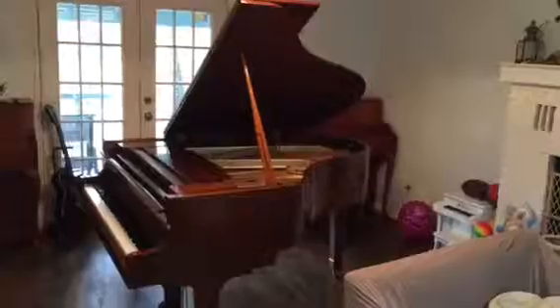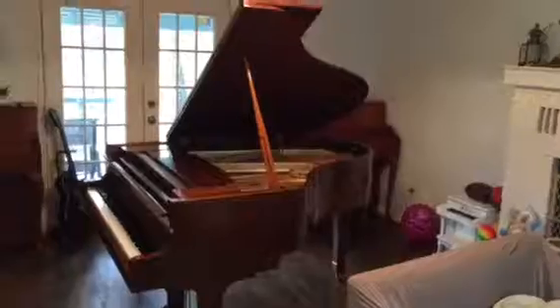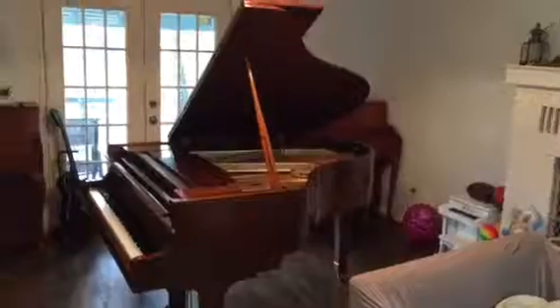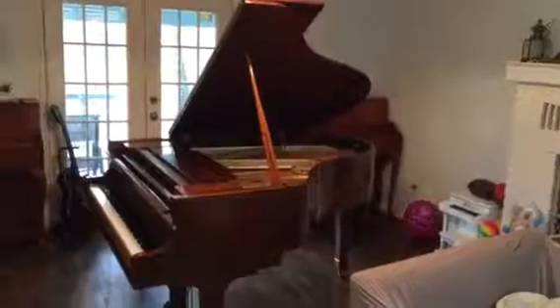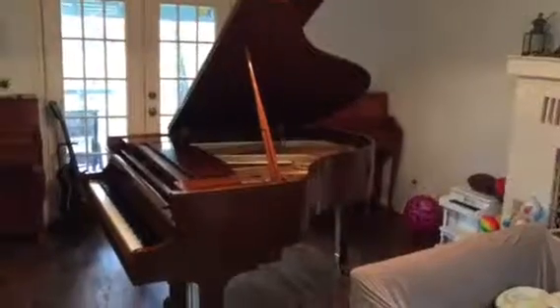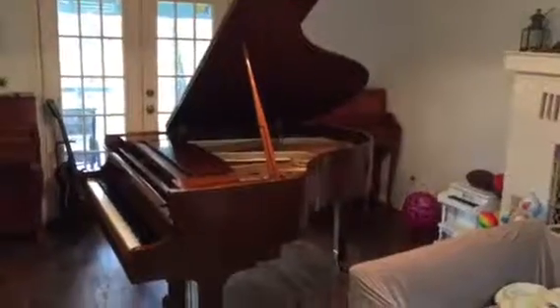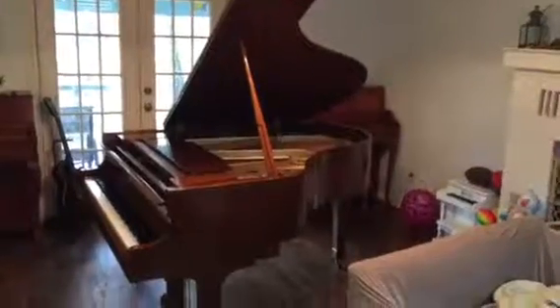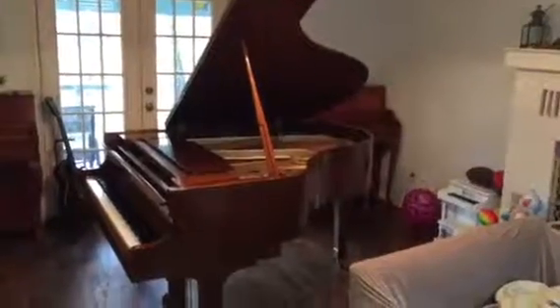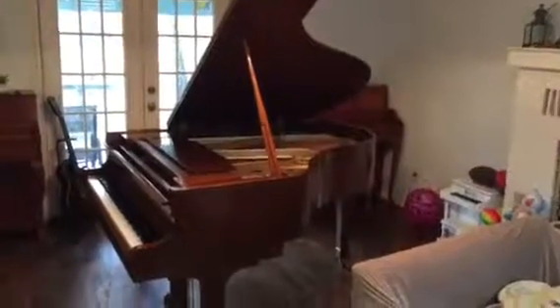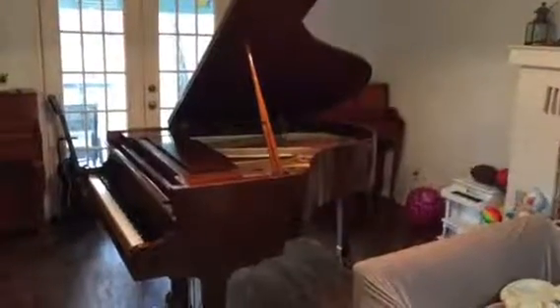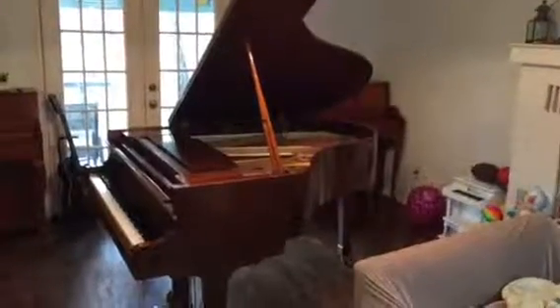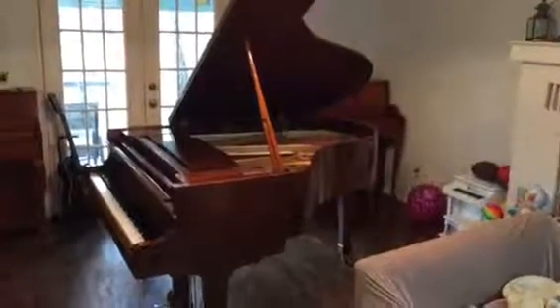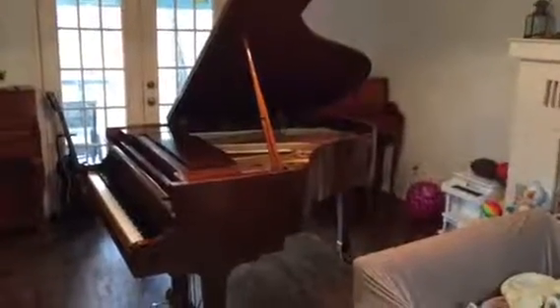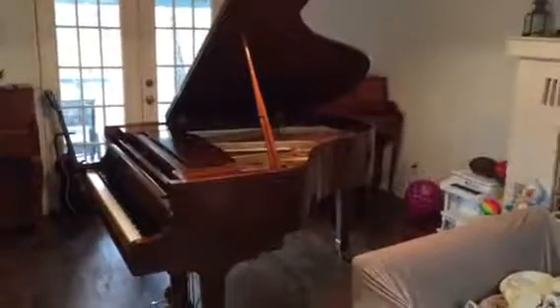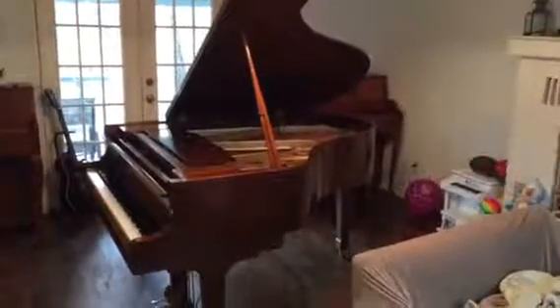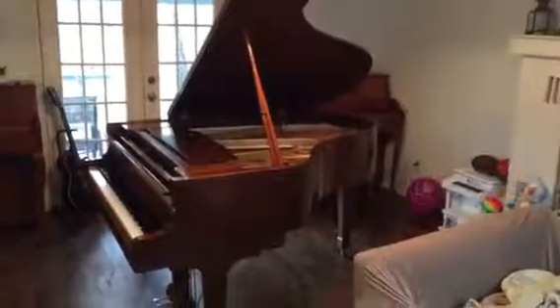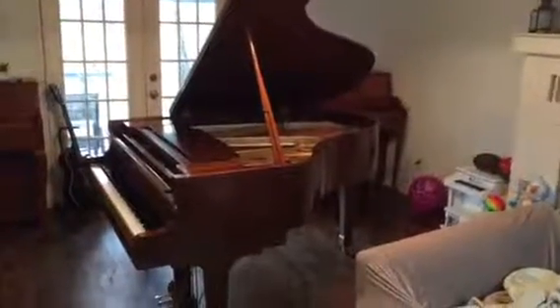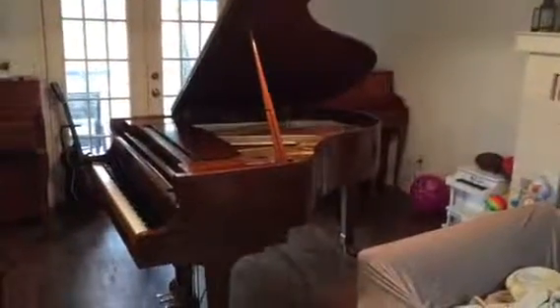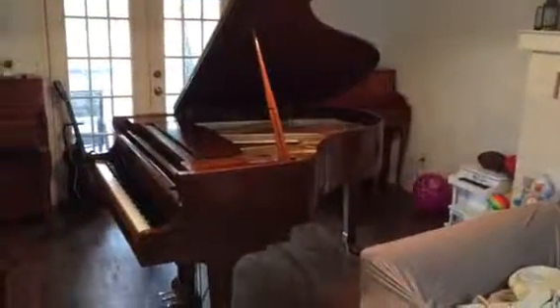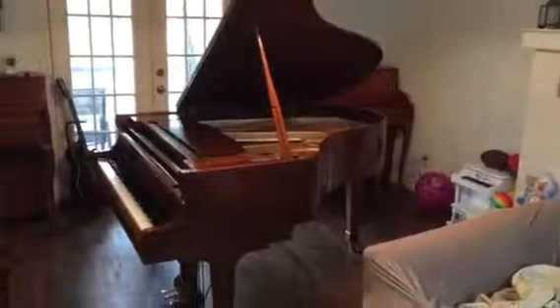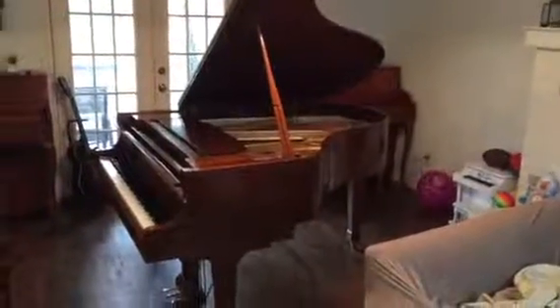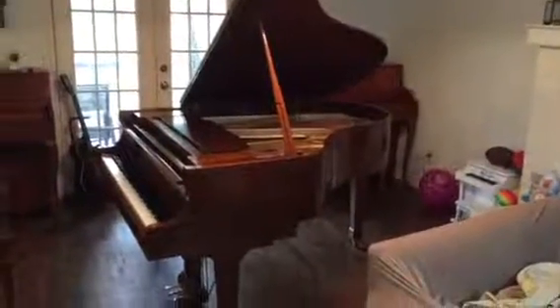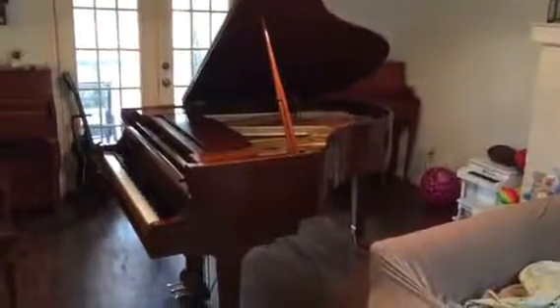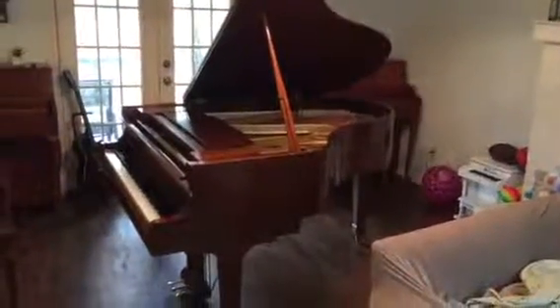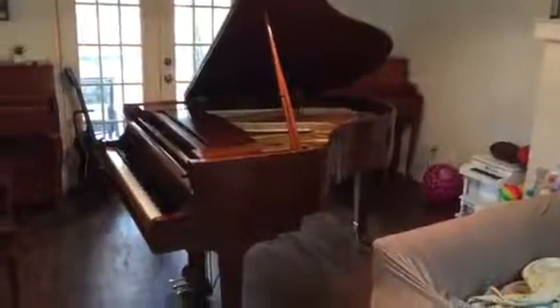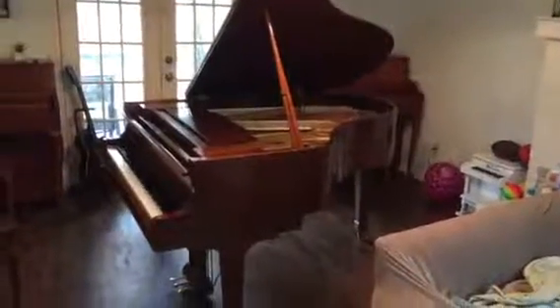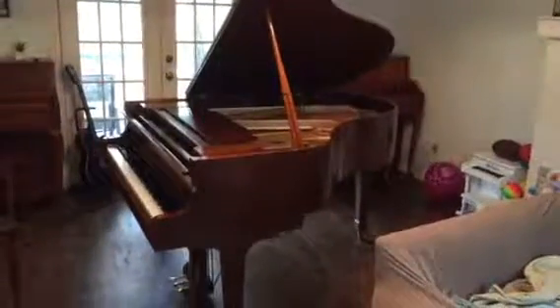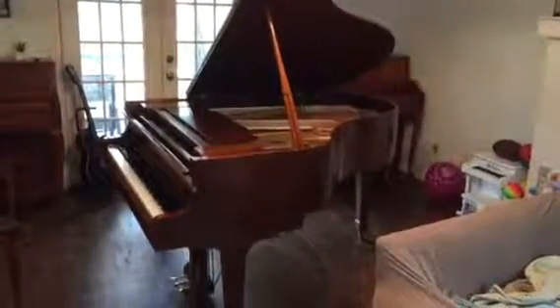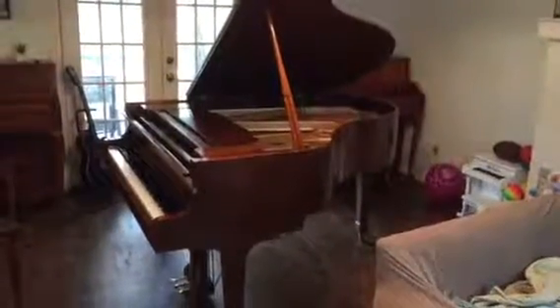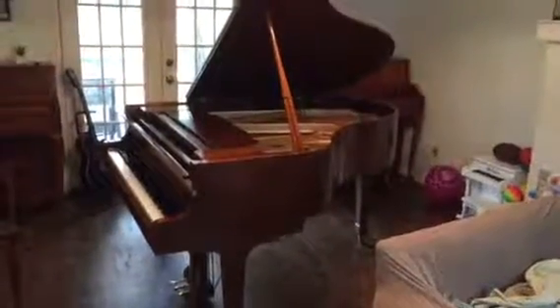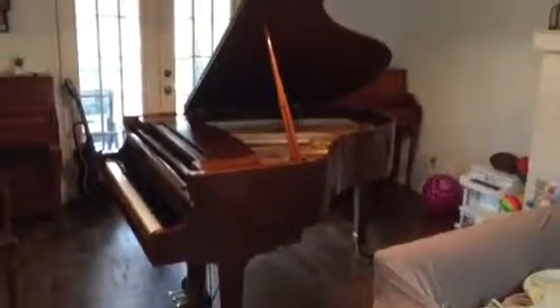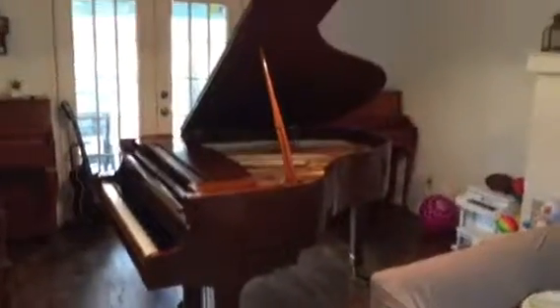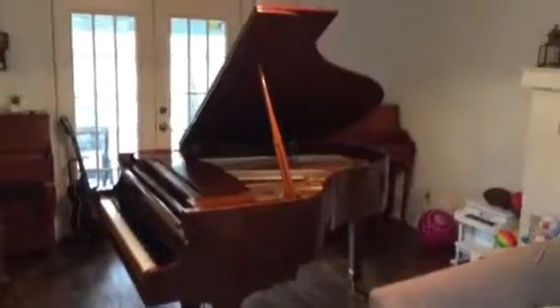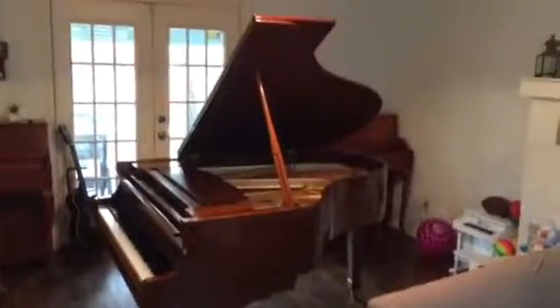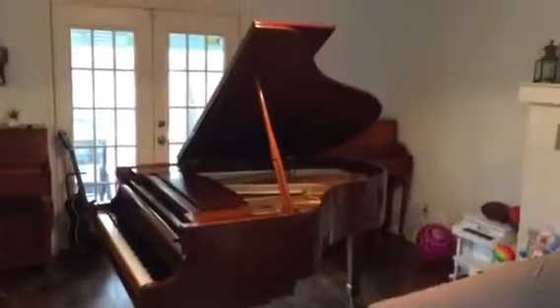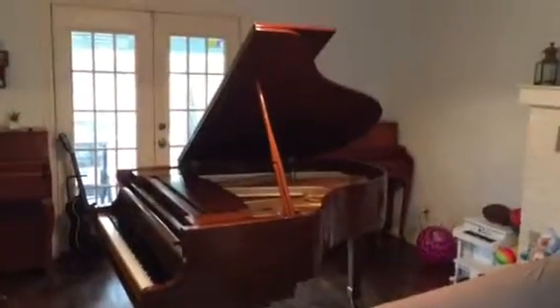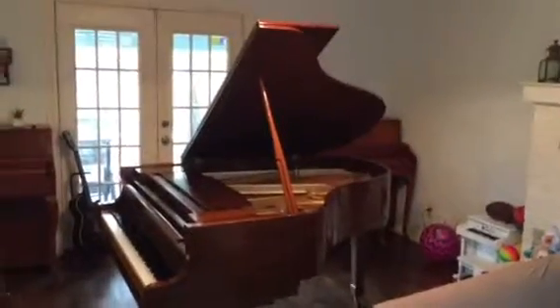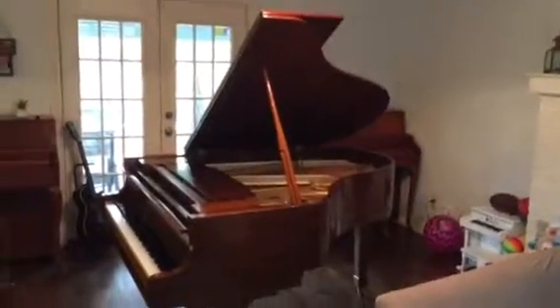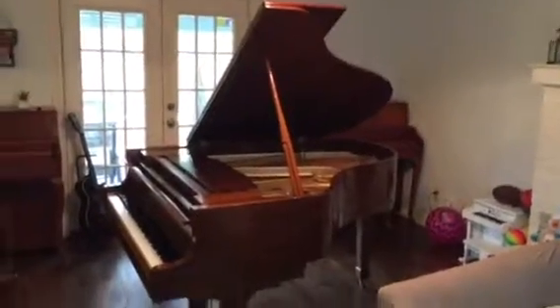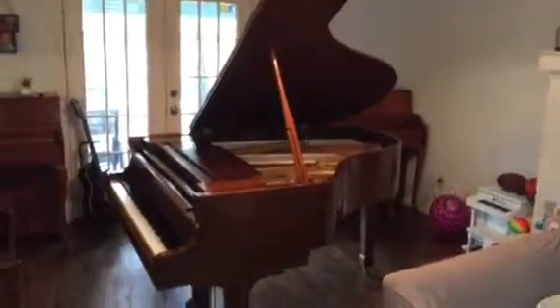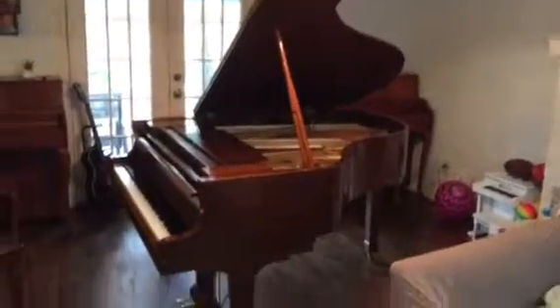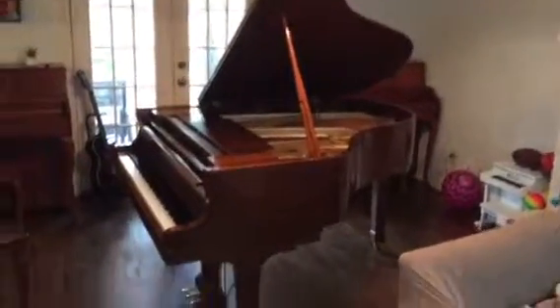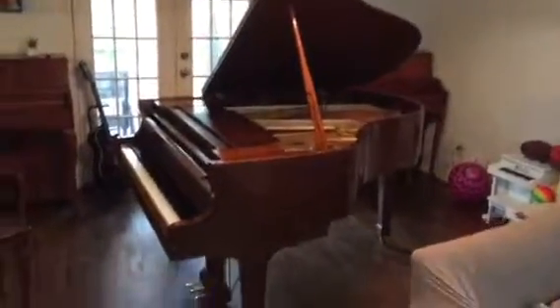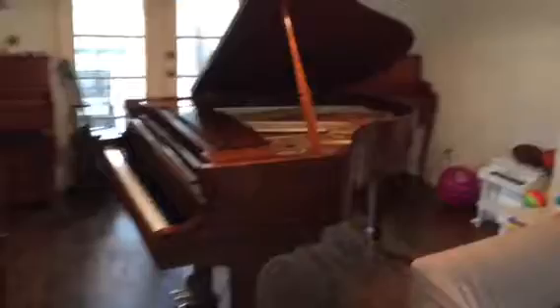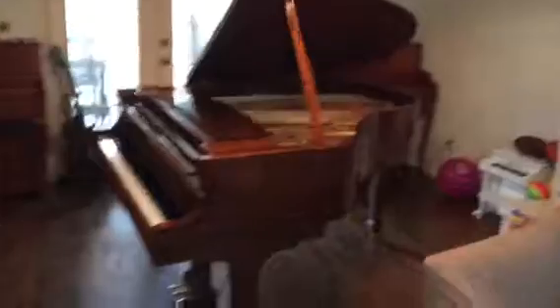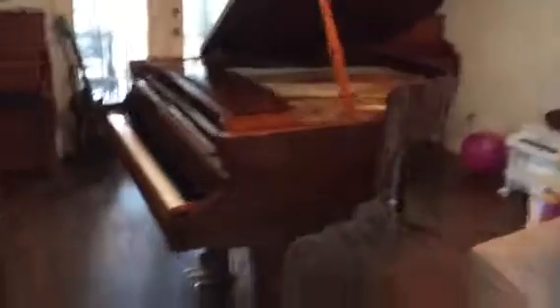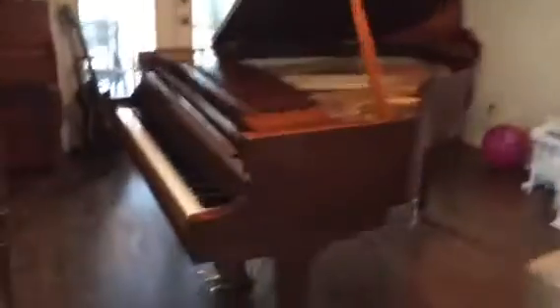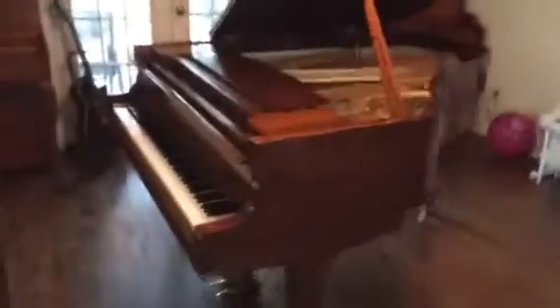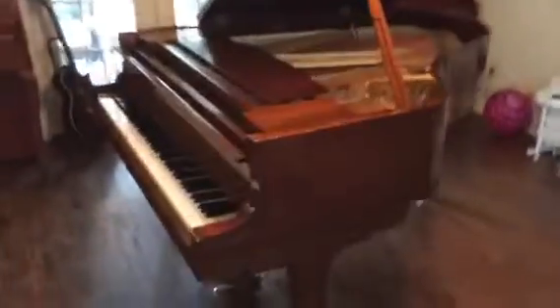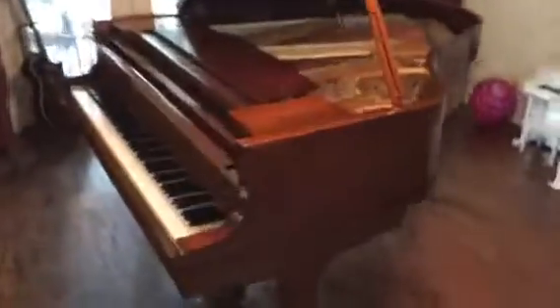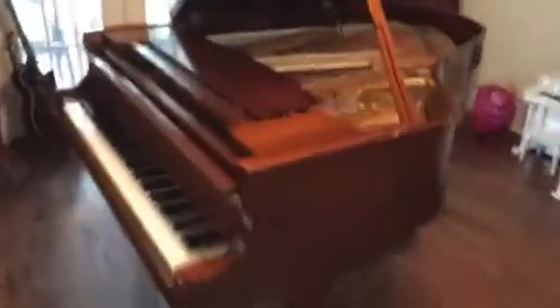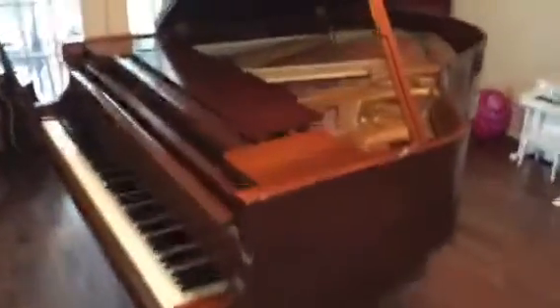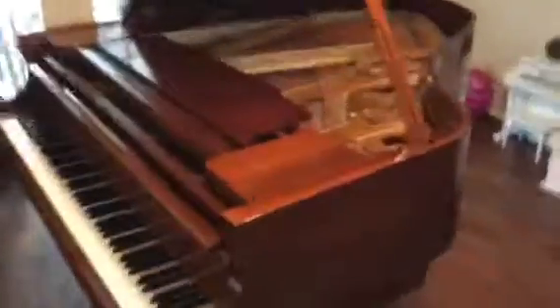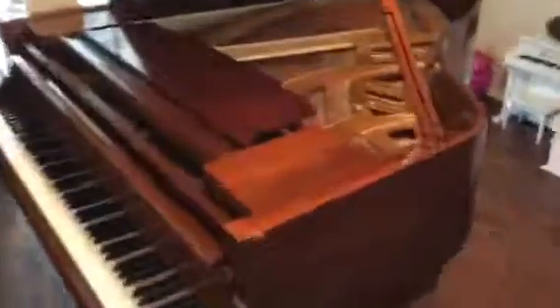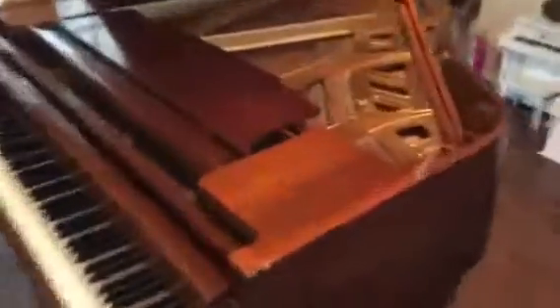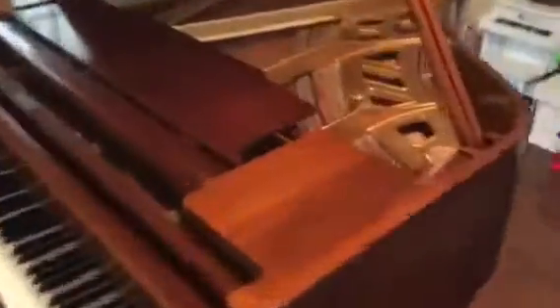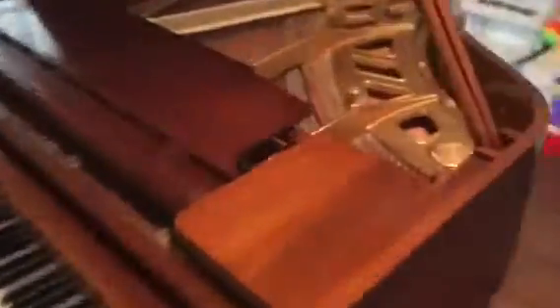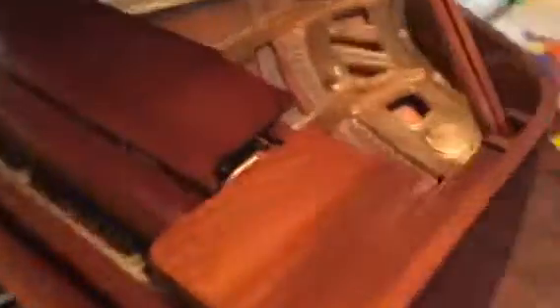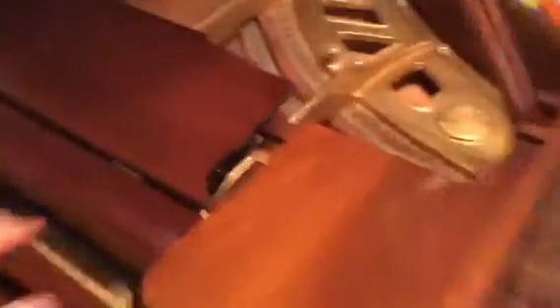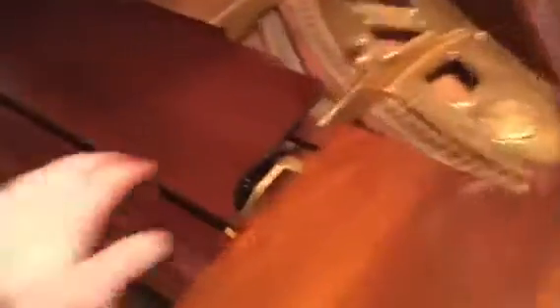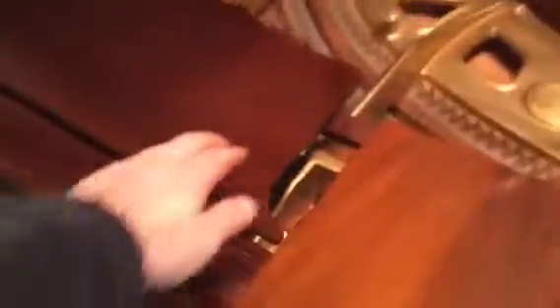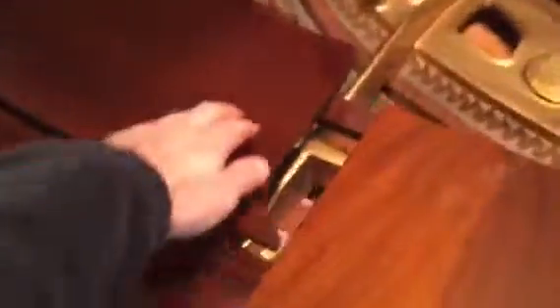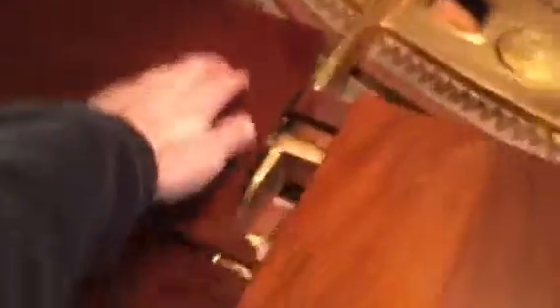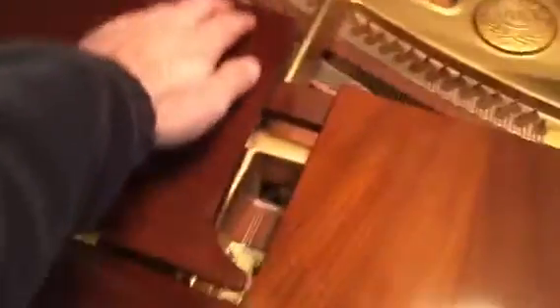Right, up for sale here we have a dark walnut Kawai KG2C. I'll put the music desk down — let me put that back up.